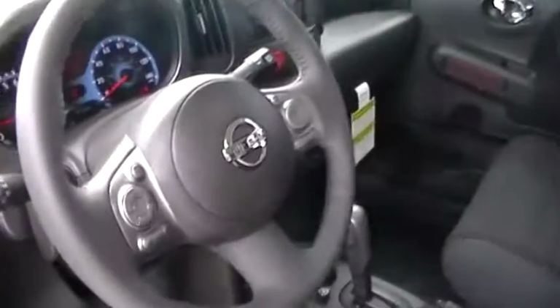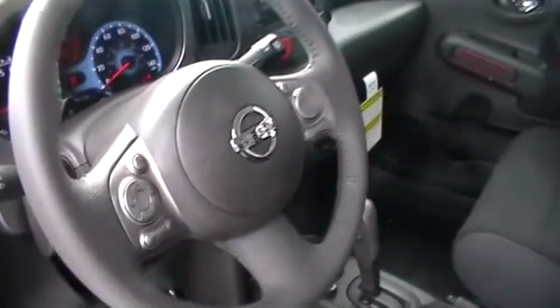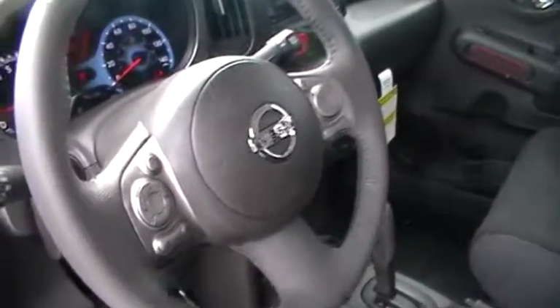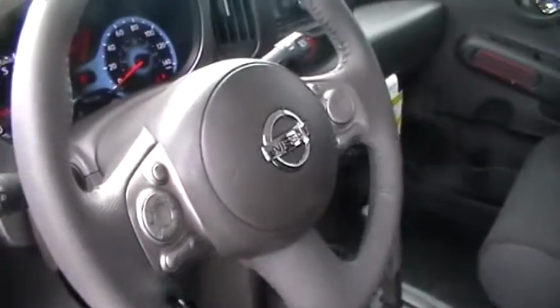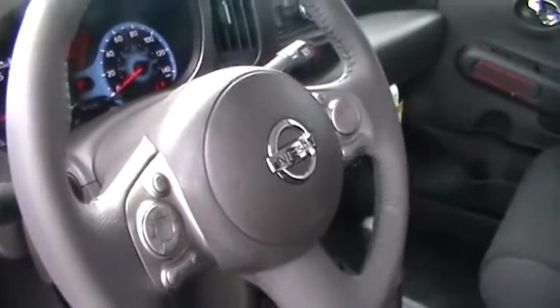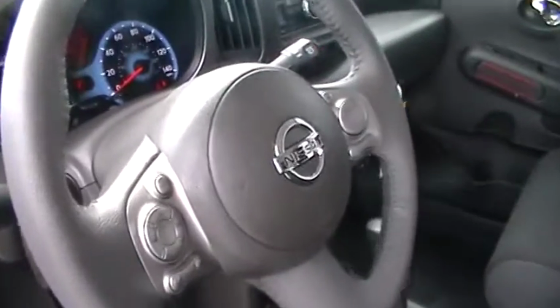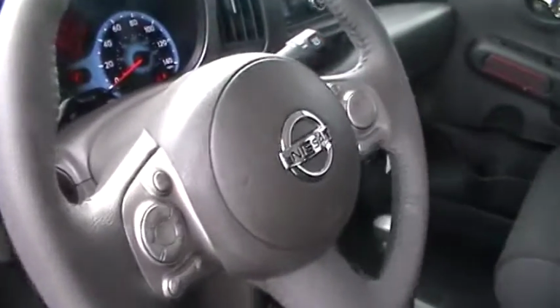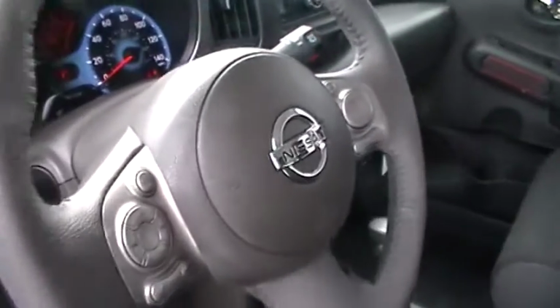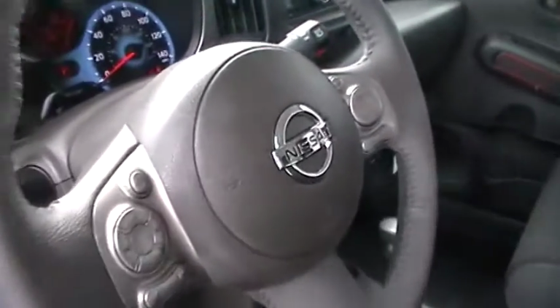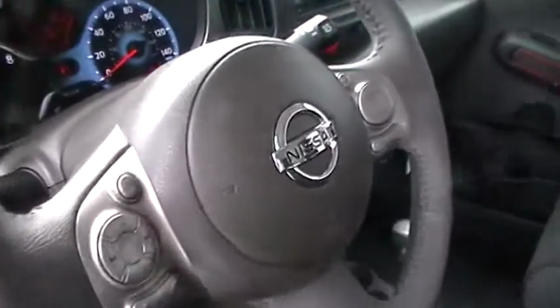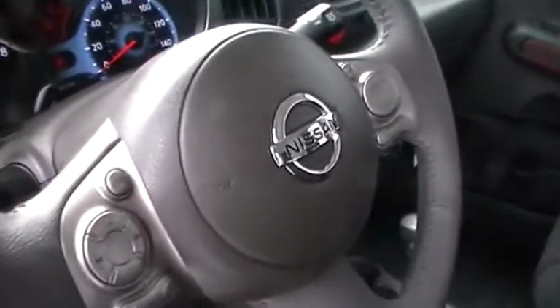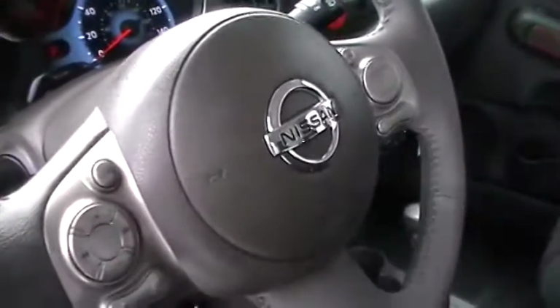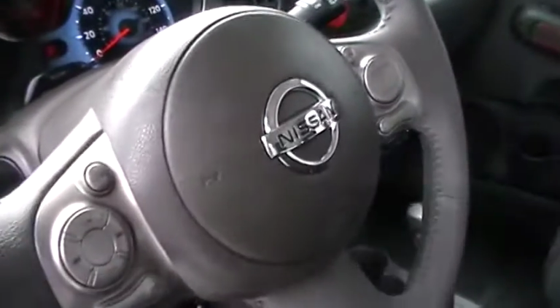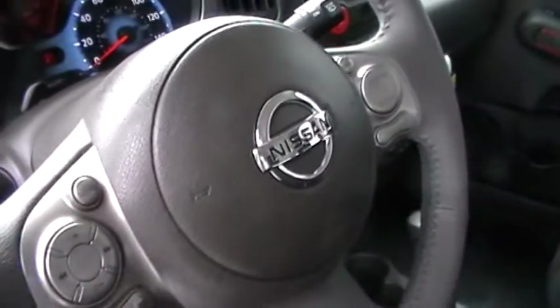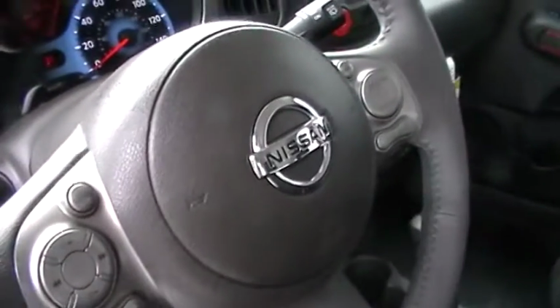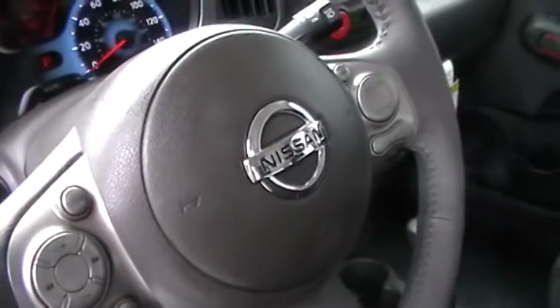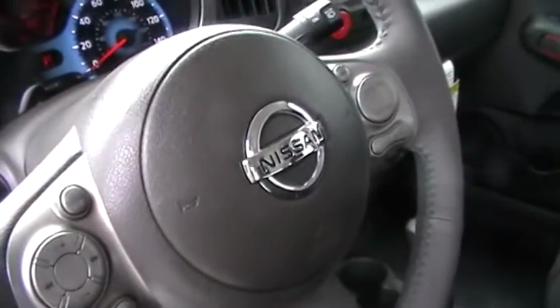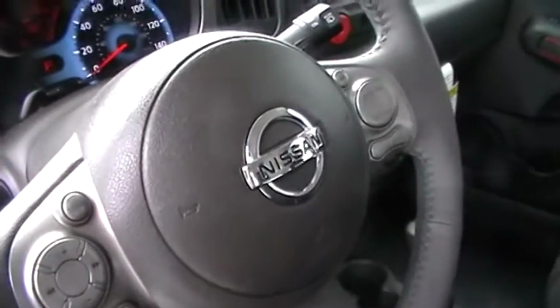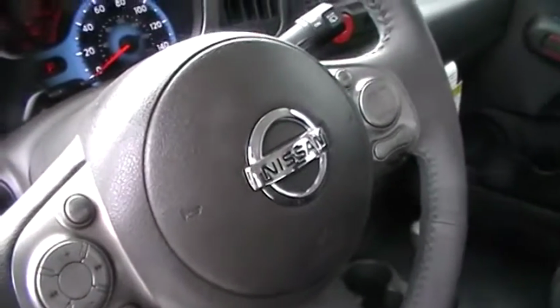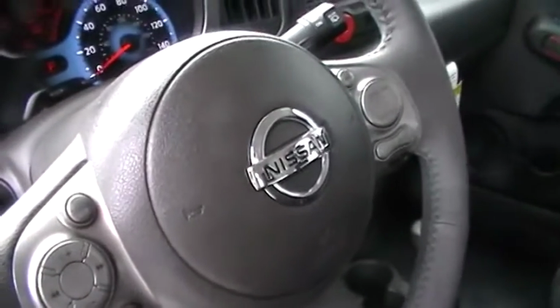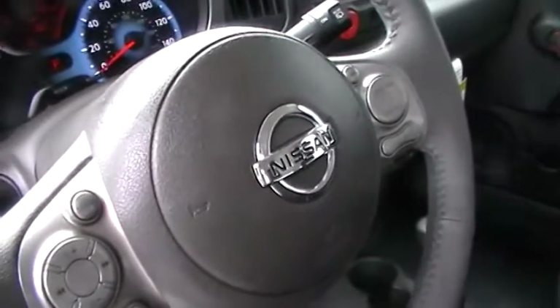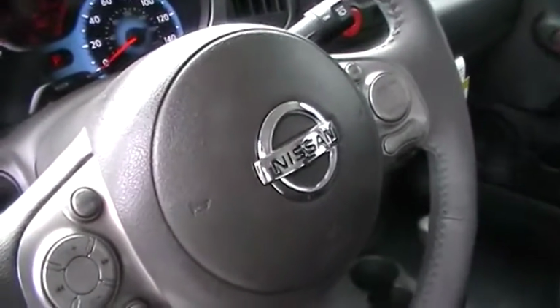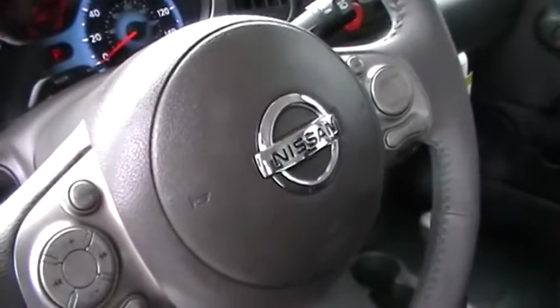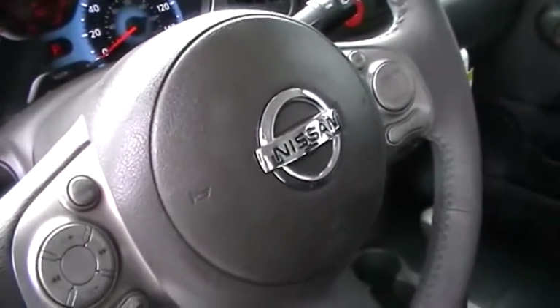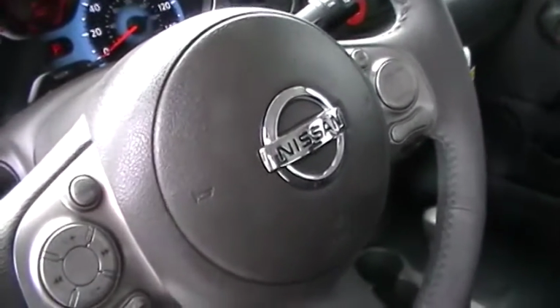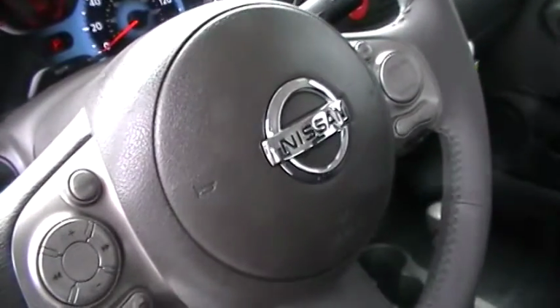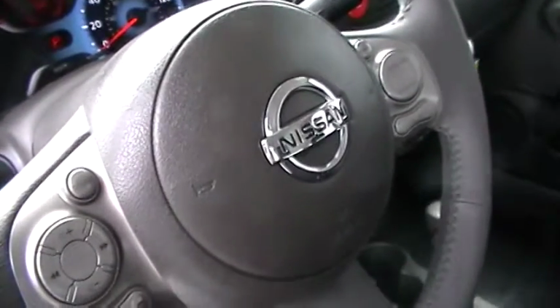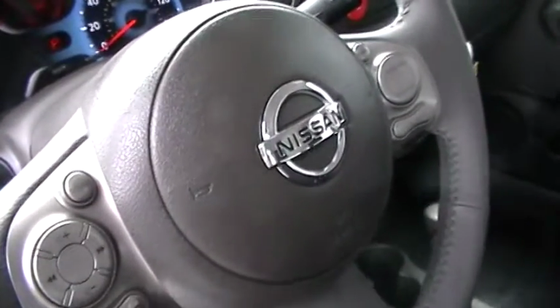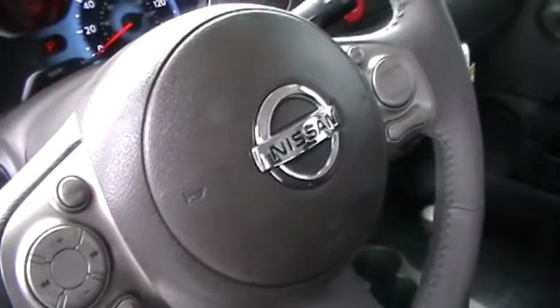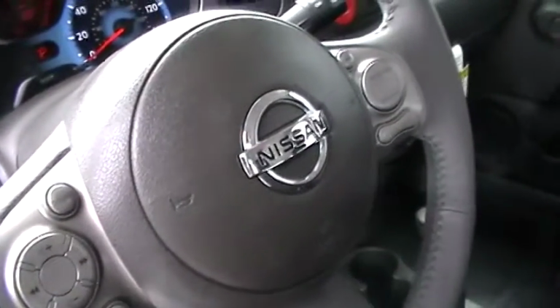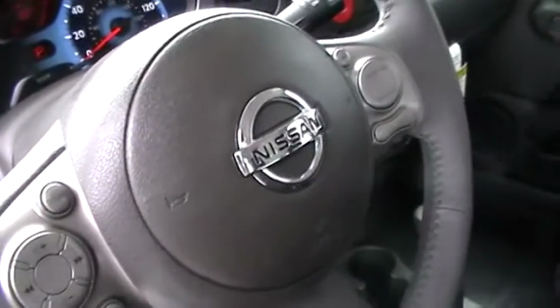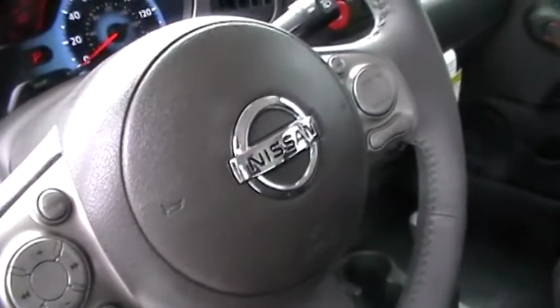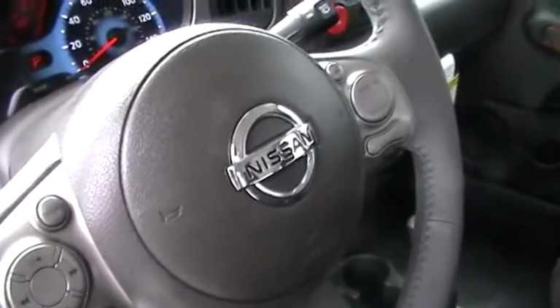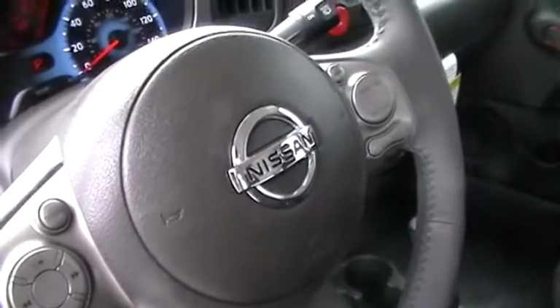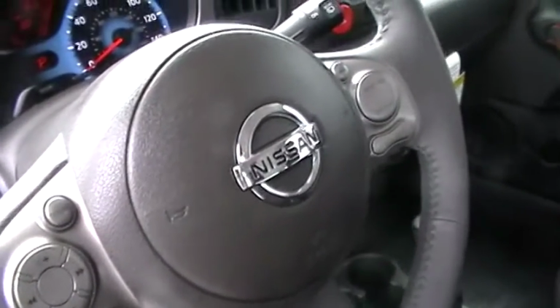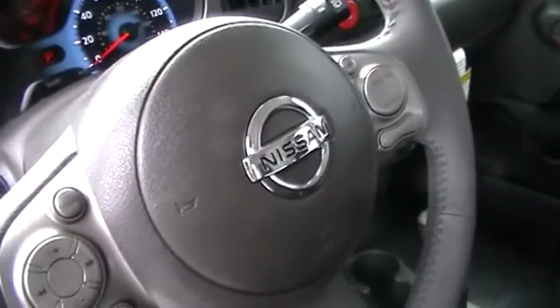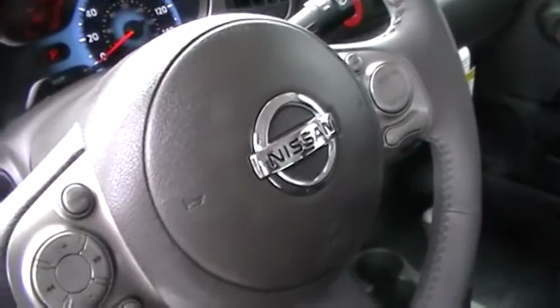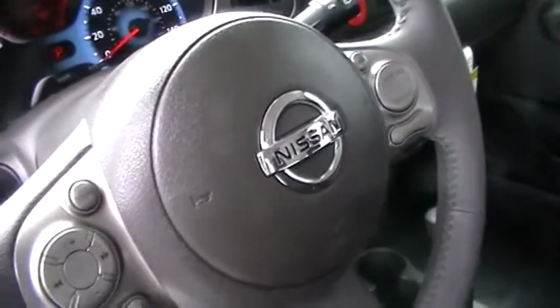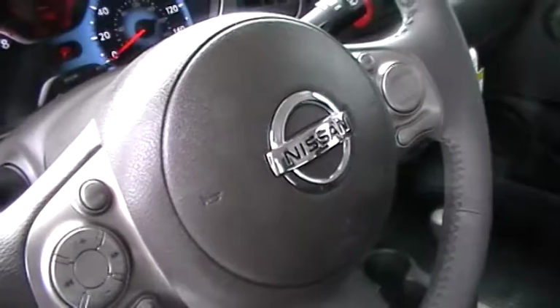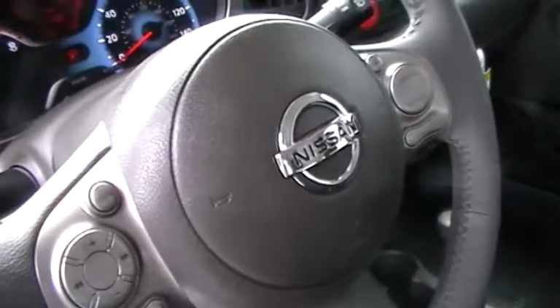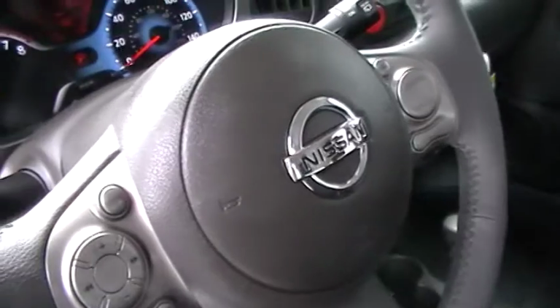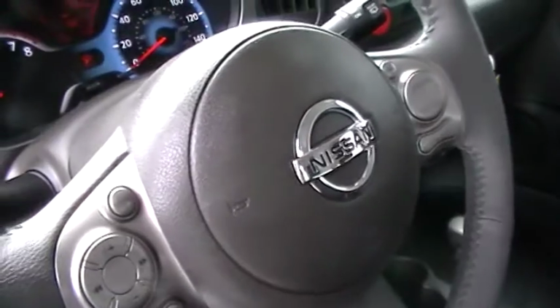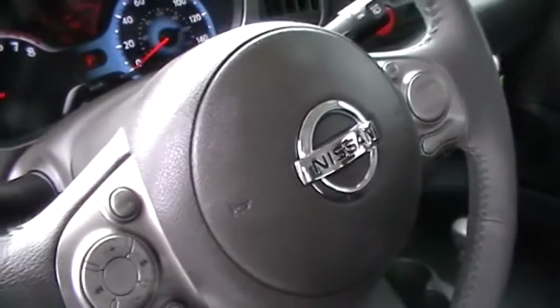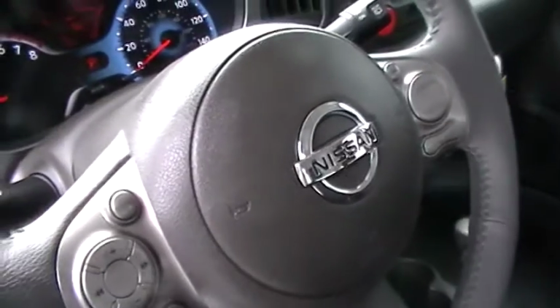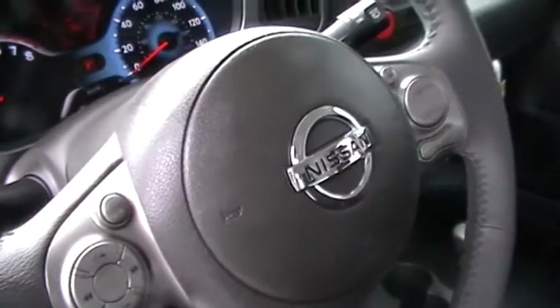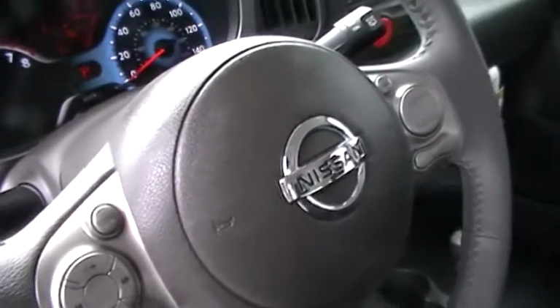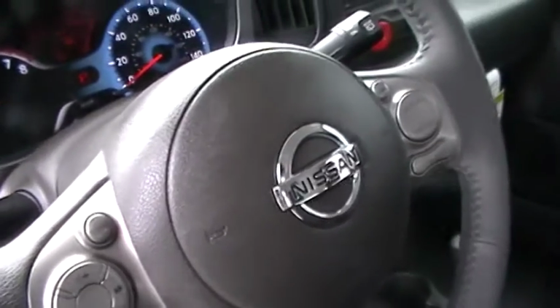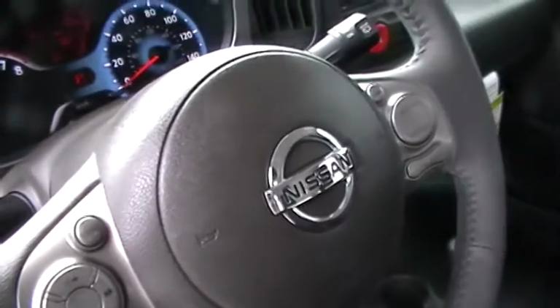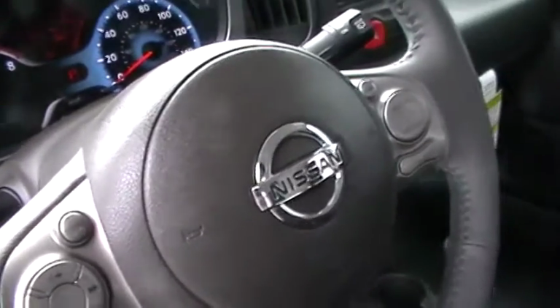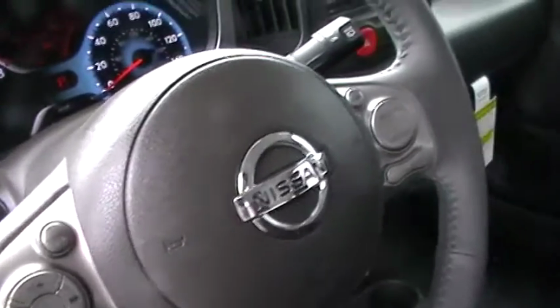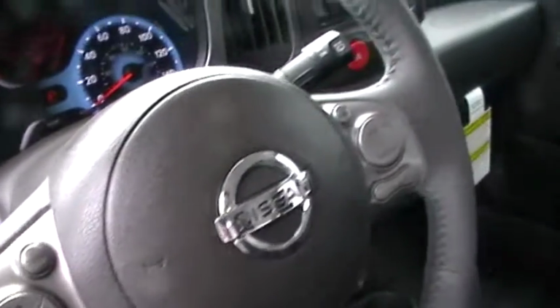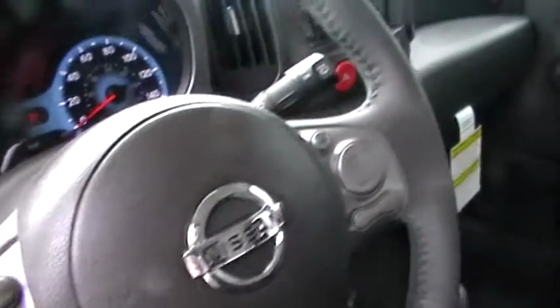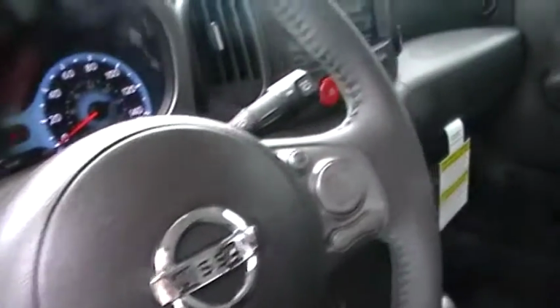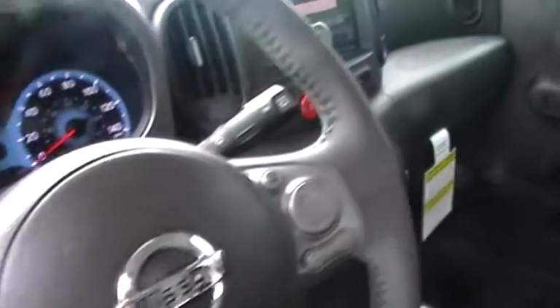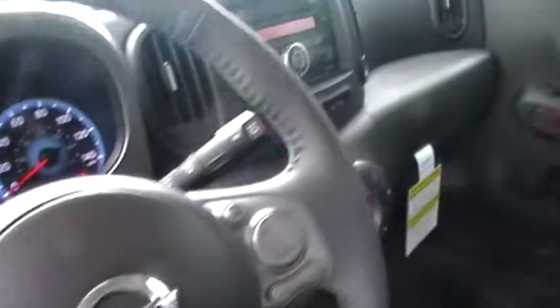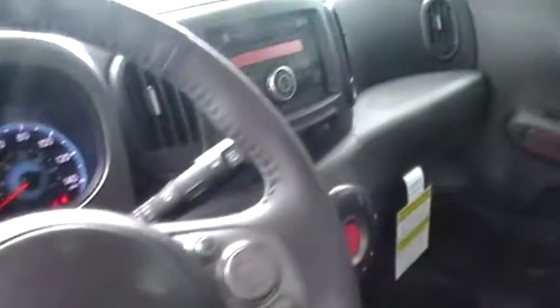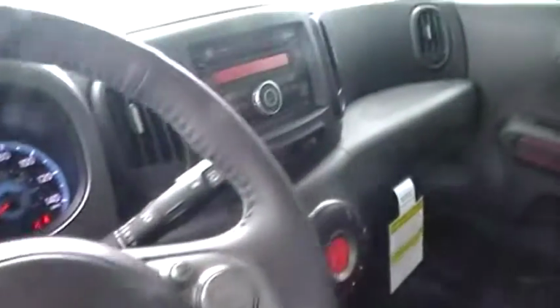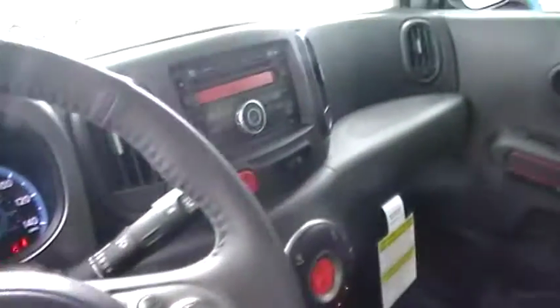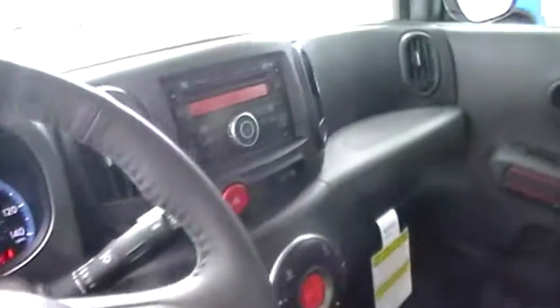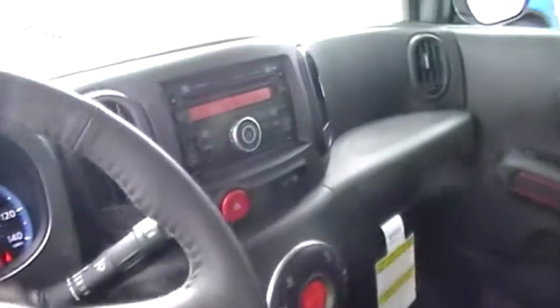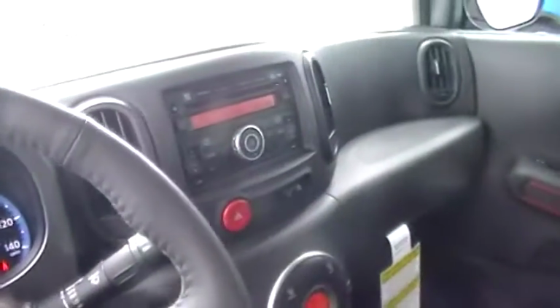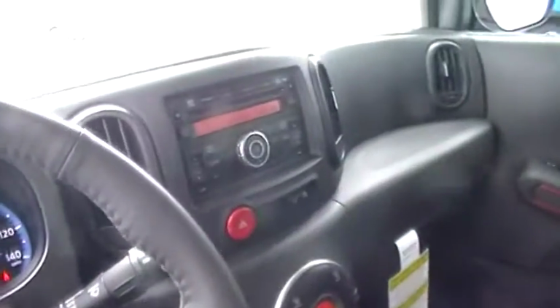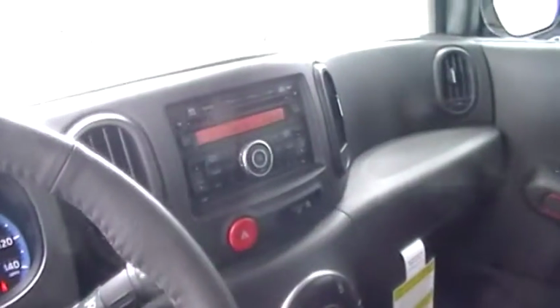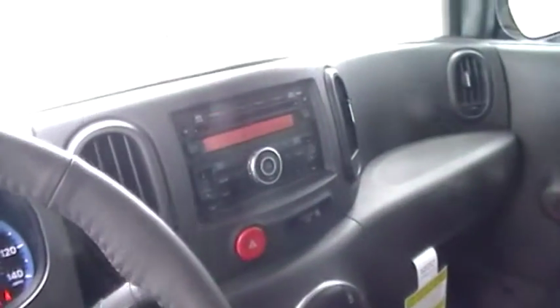As we look inside the vehicle, you'll notice that all your audio, Bluetooth, and cruise controls are very accessible on the steering wheel column, which makes driving a lot easier.